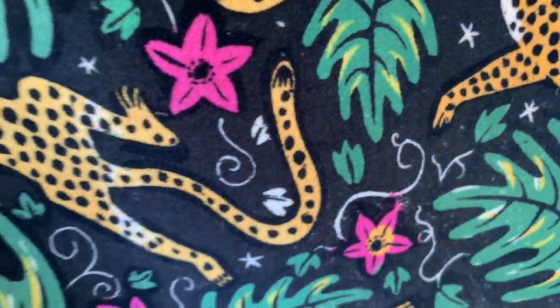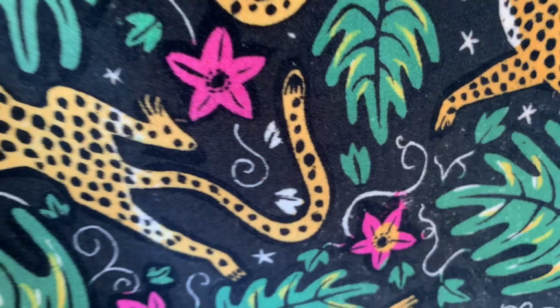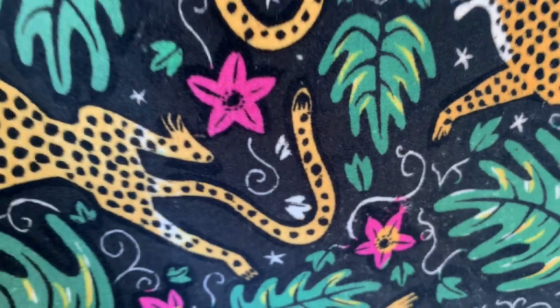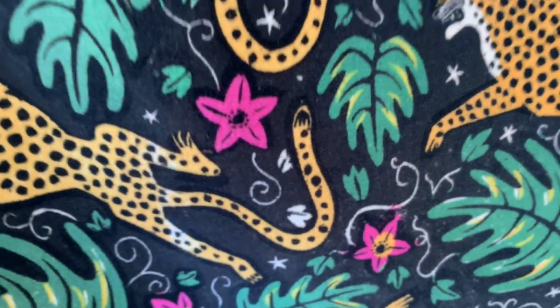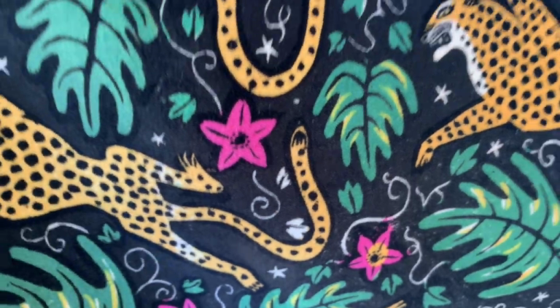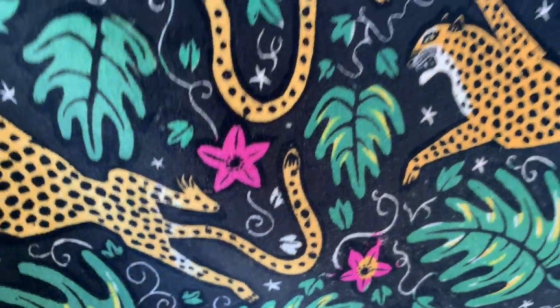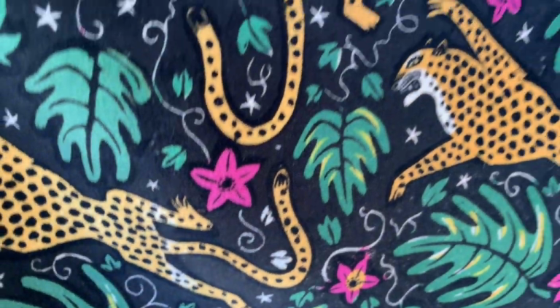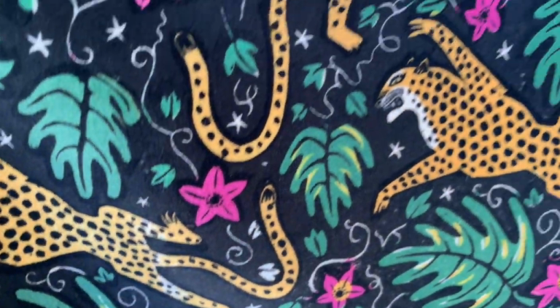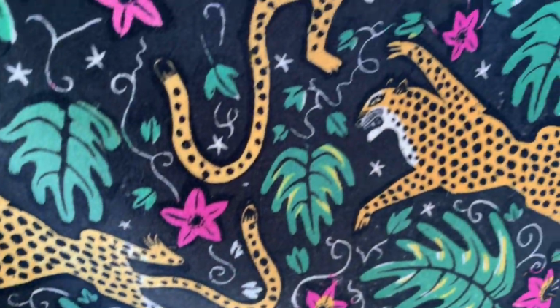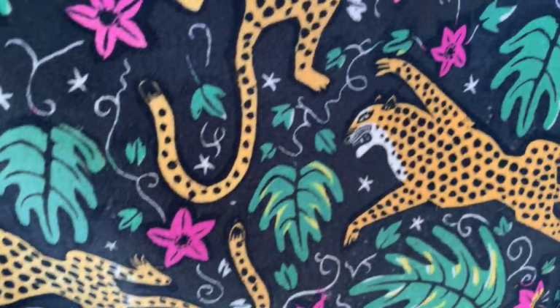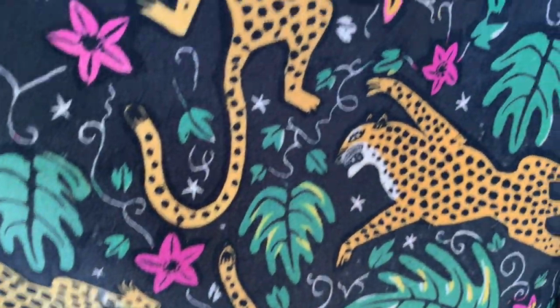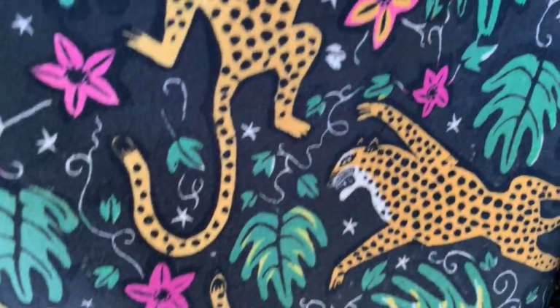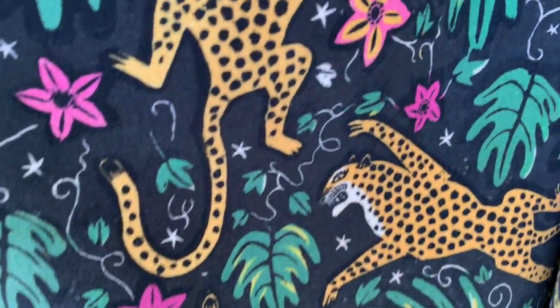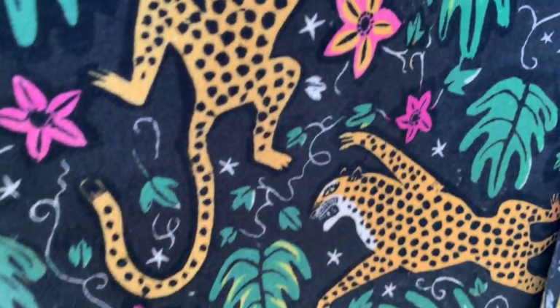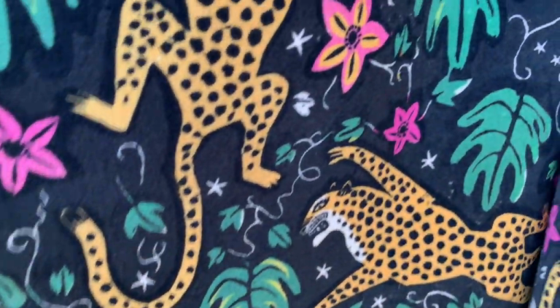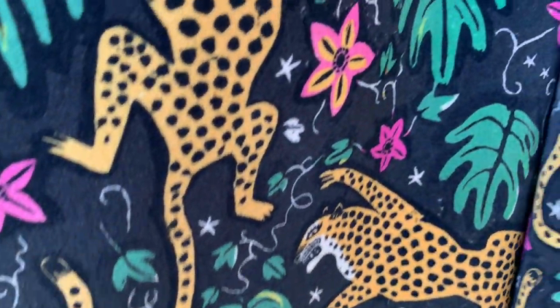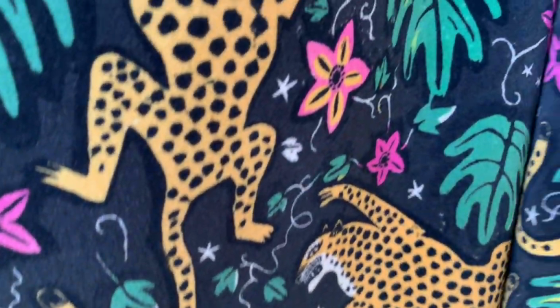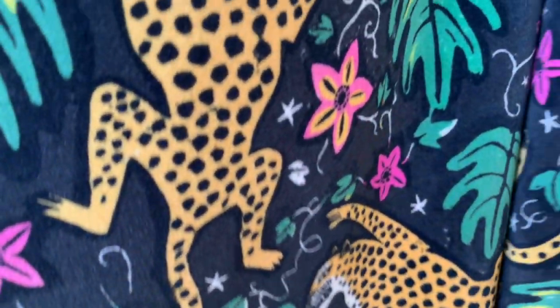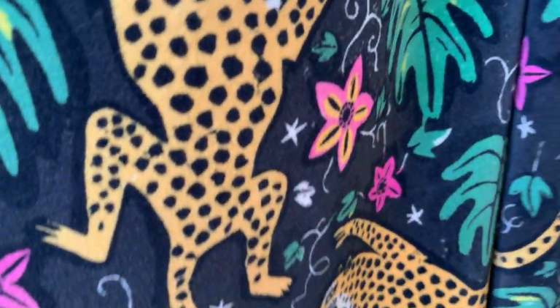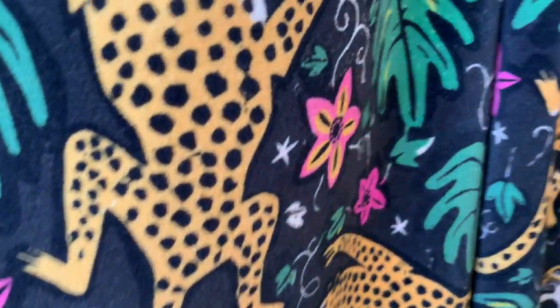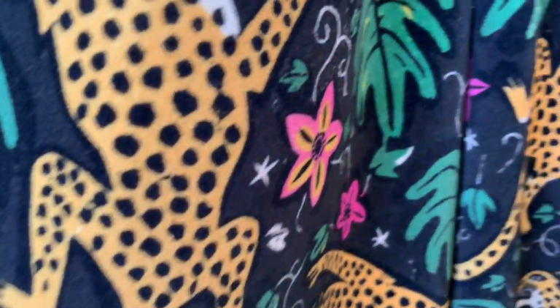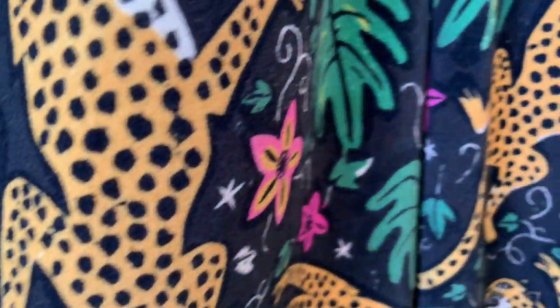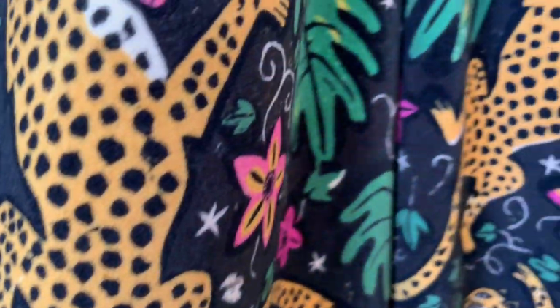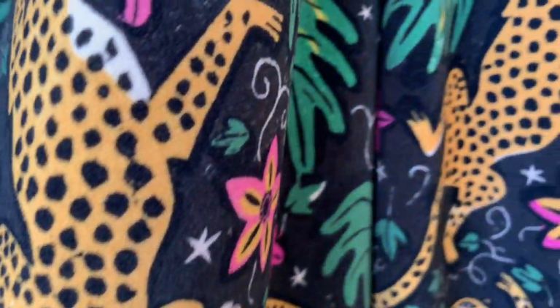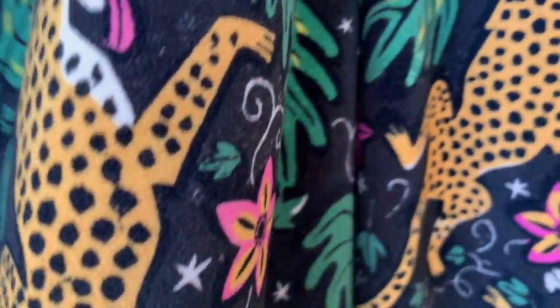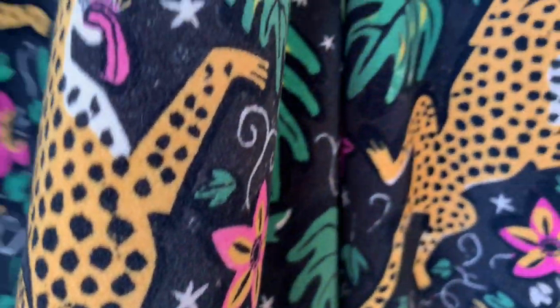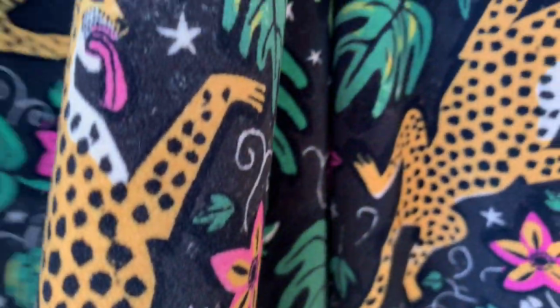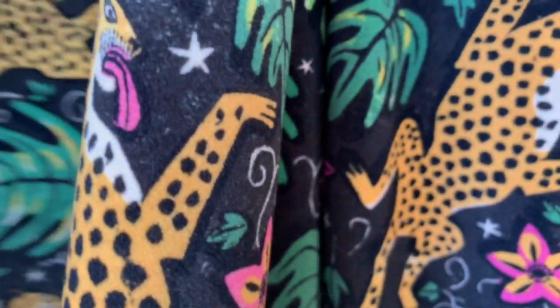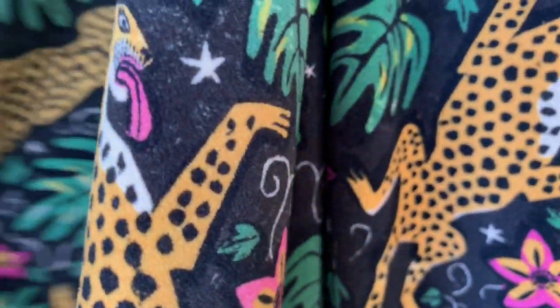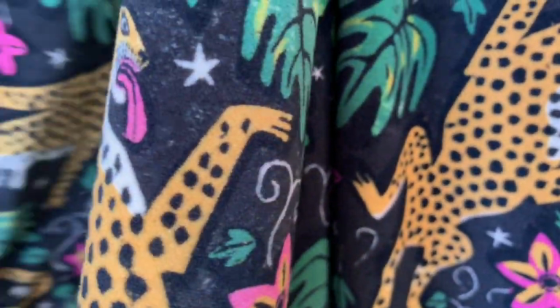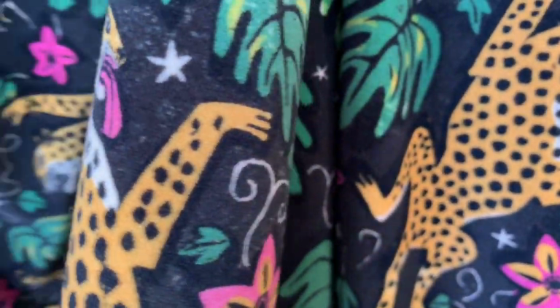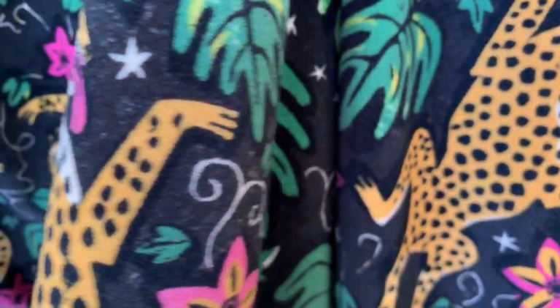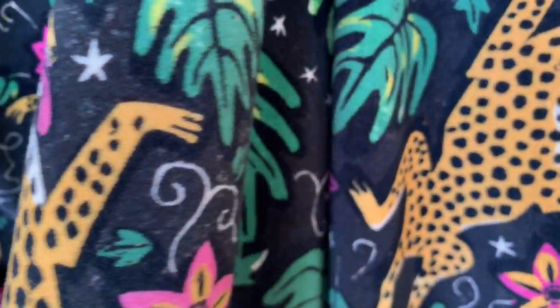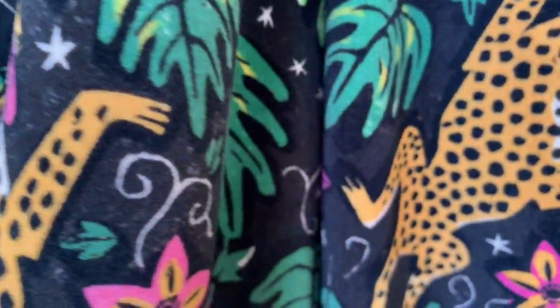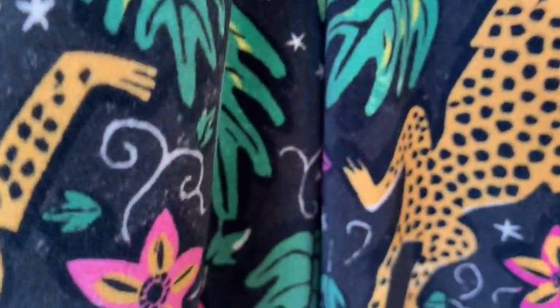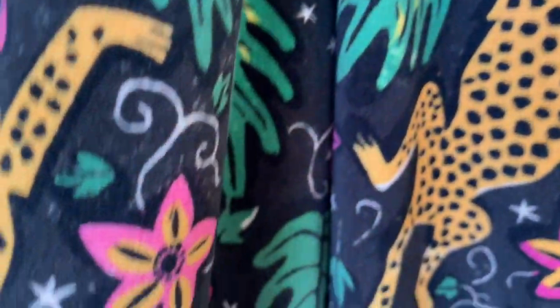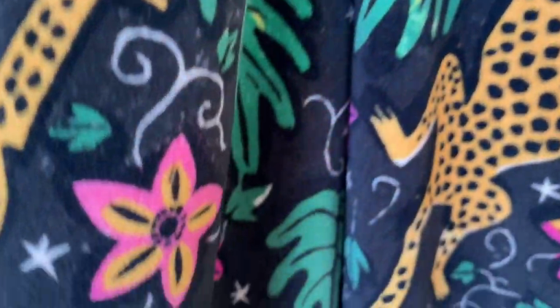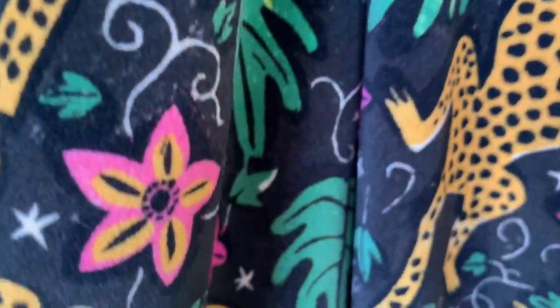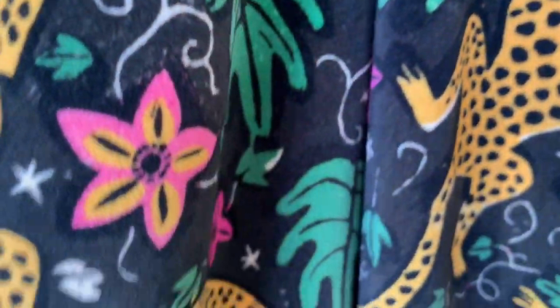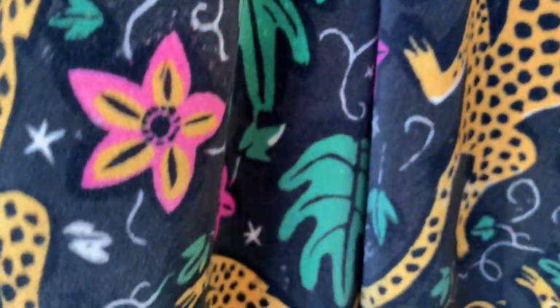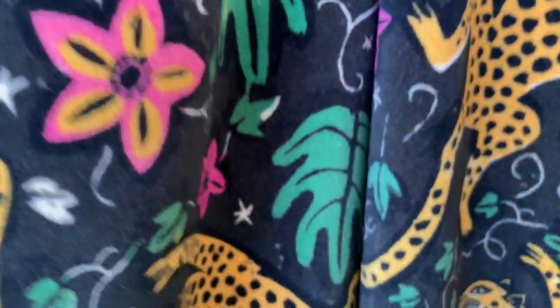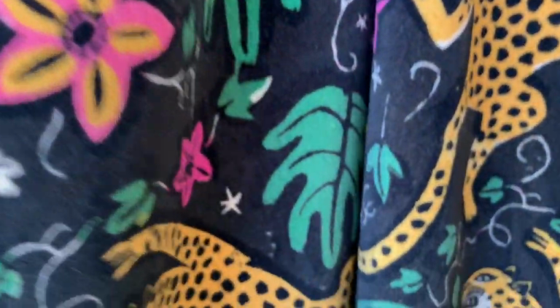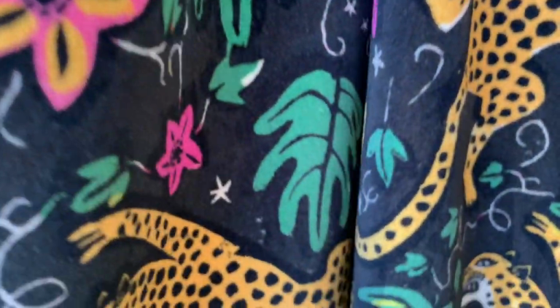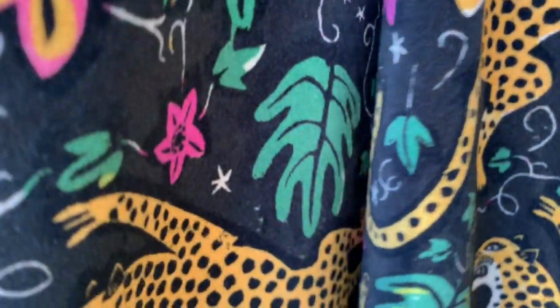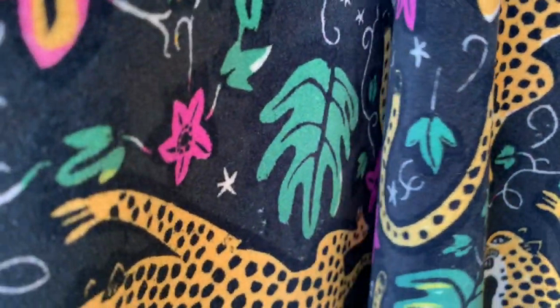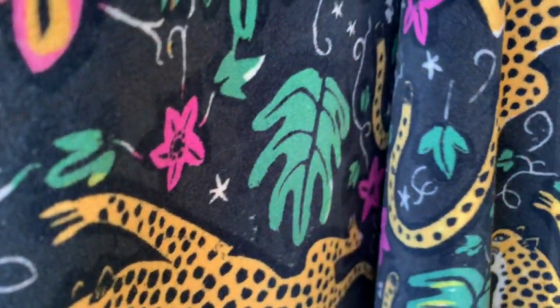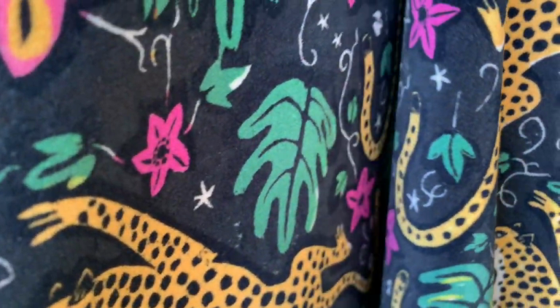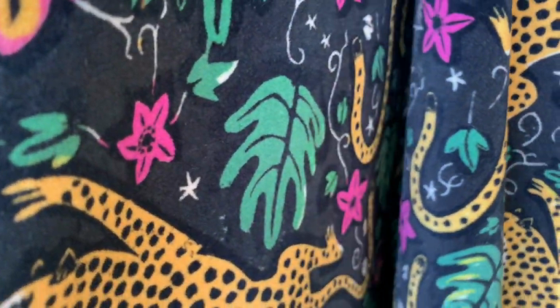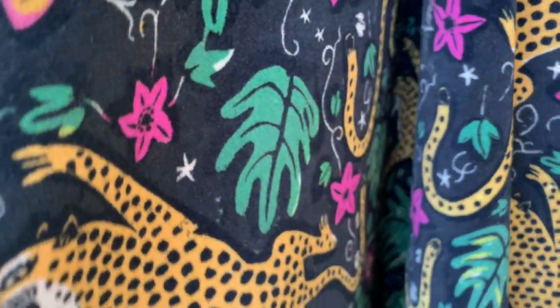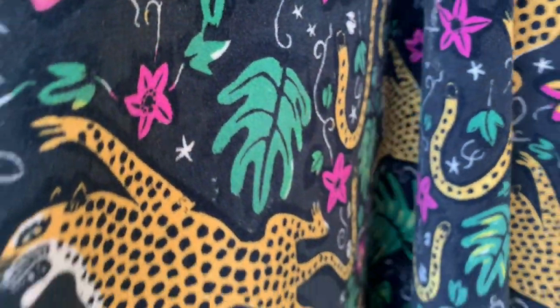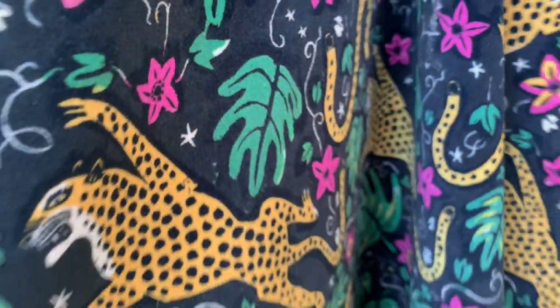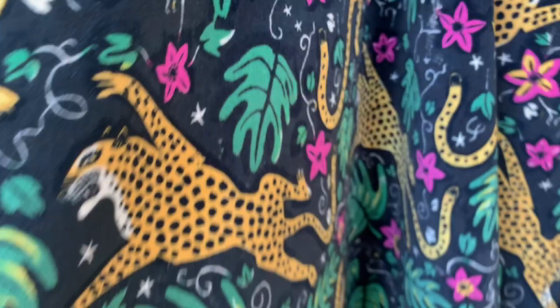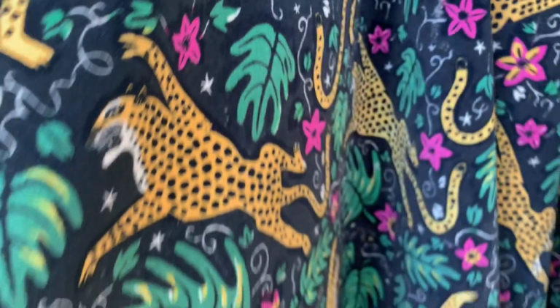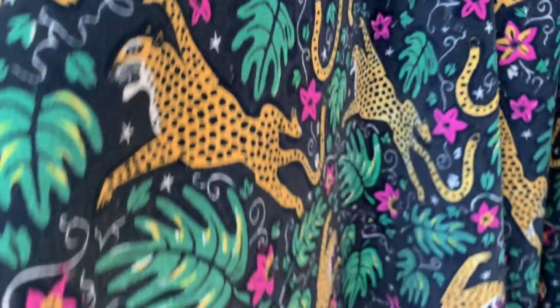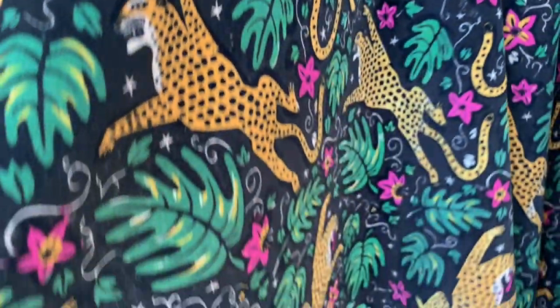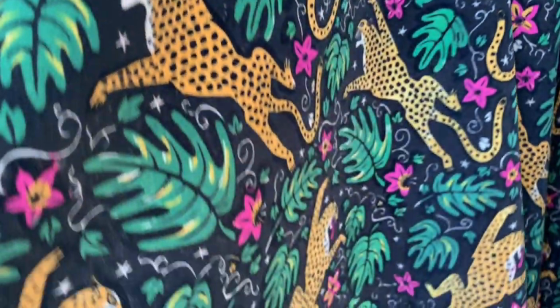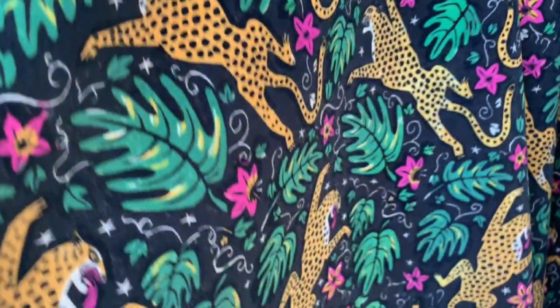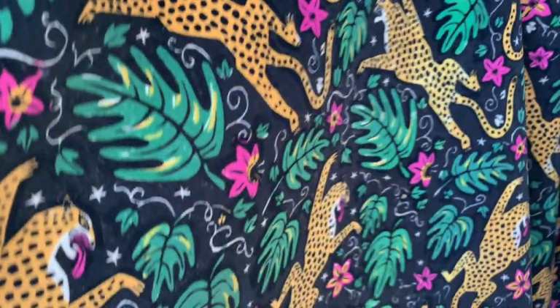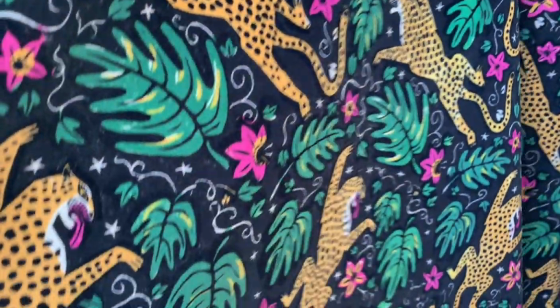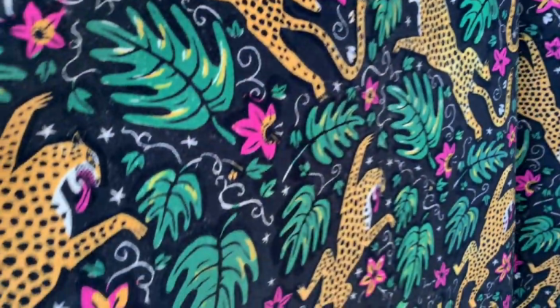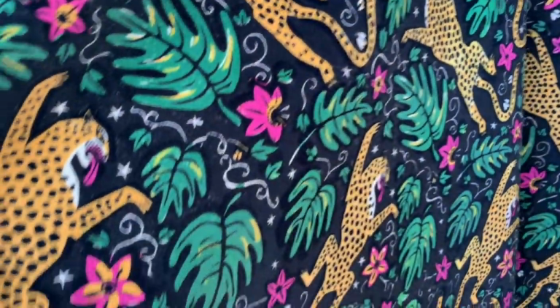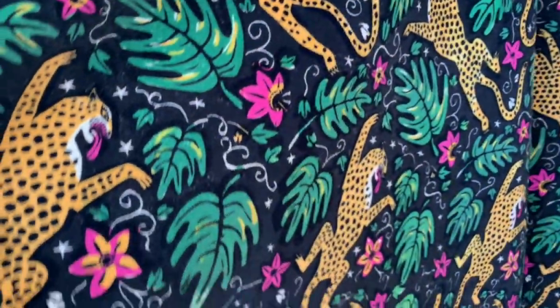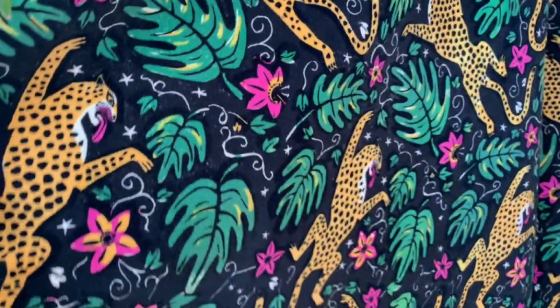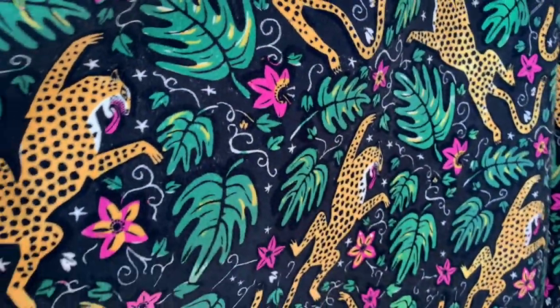It's a beautiful heavyweight velvet and it drapes really nicely, and can be used for curtains and upholstery.